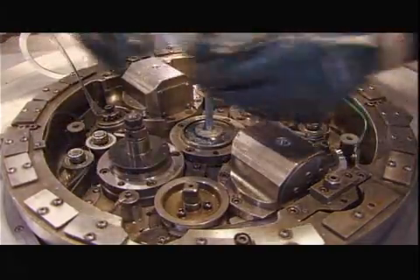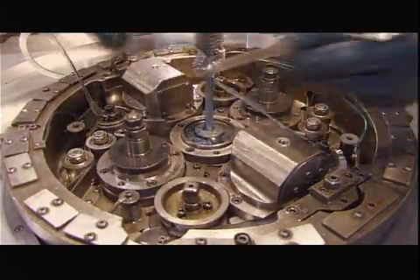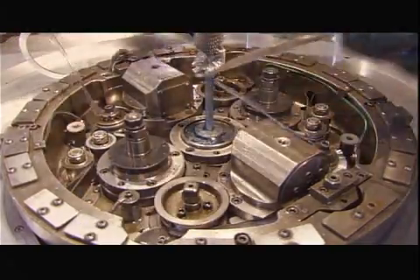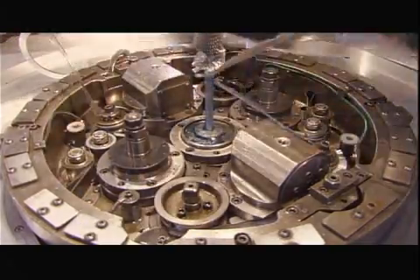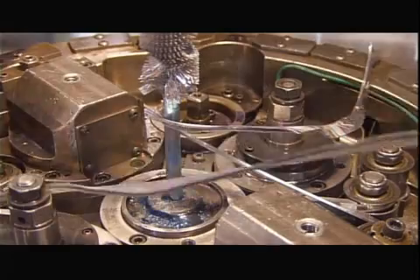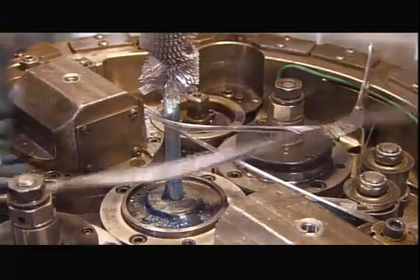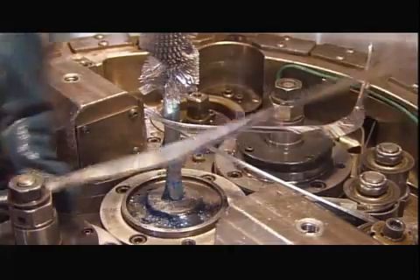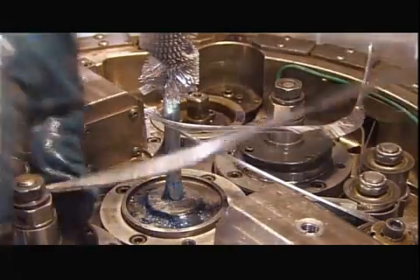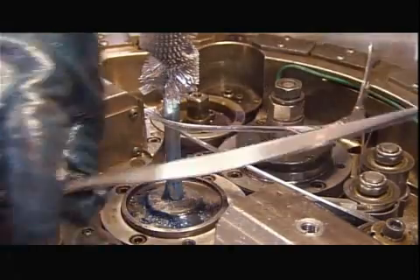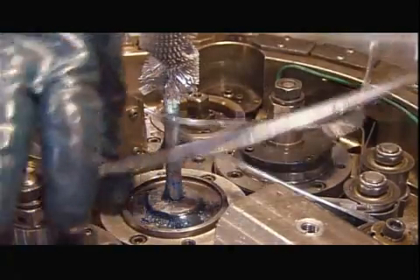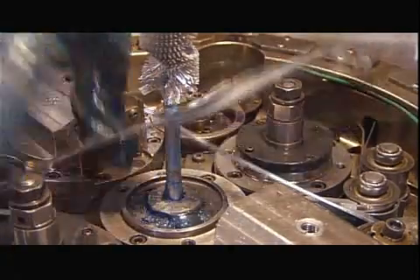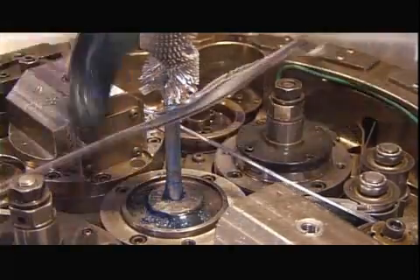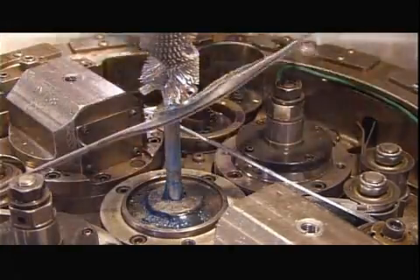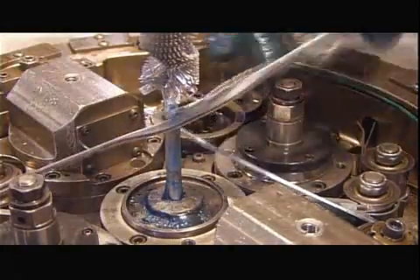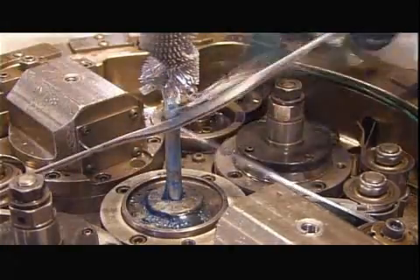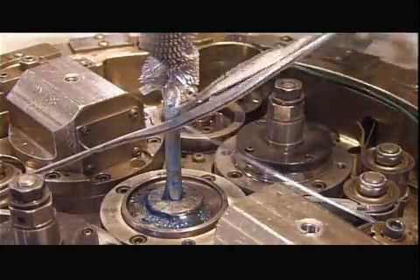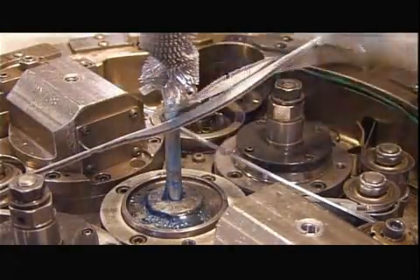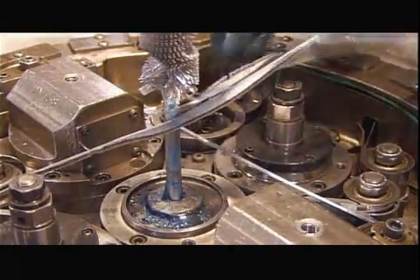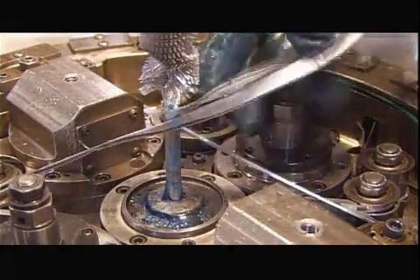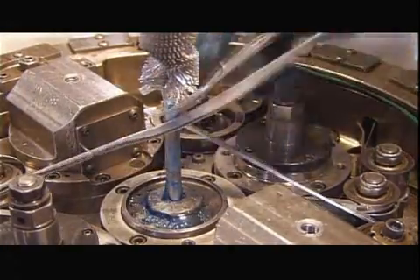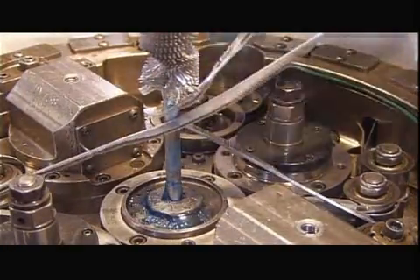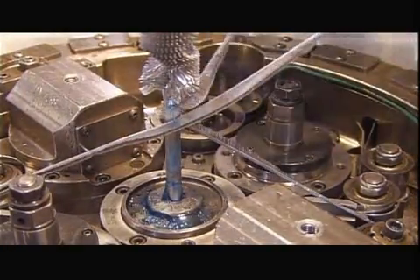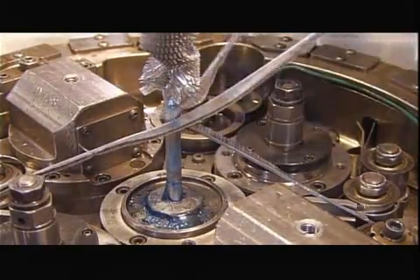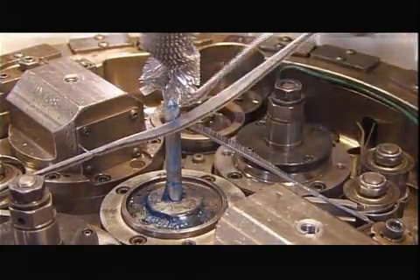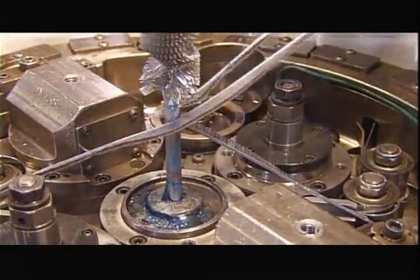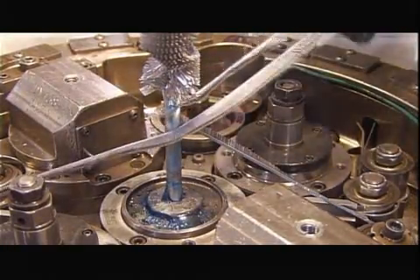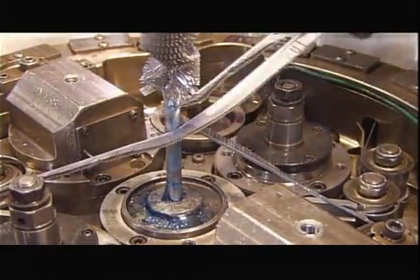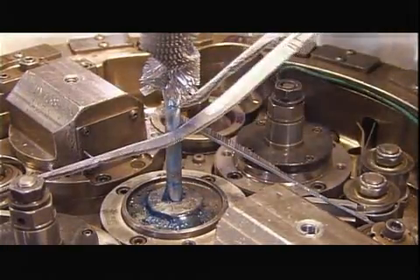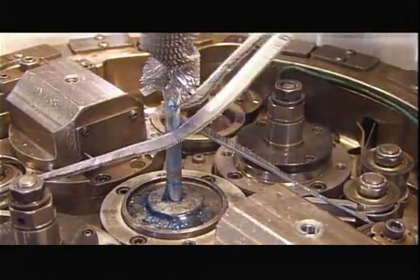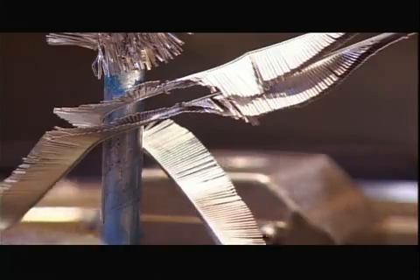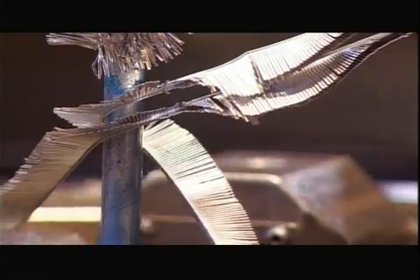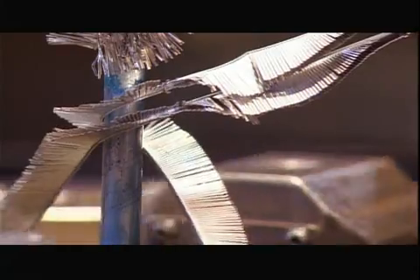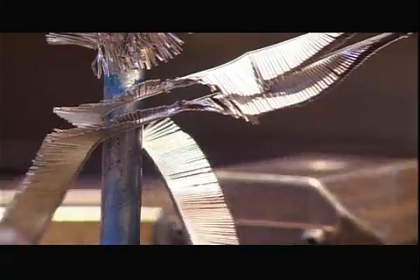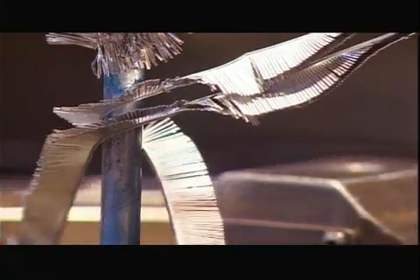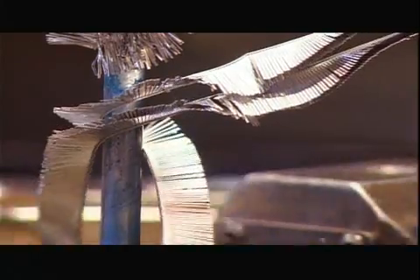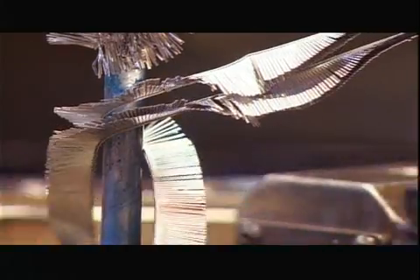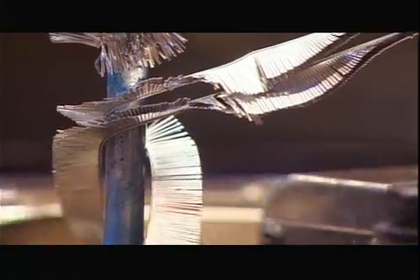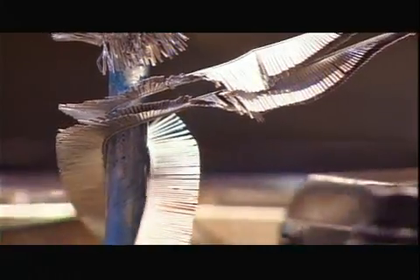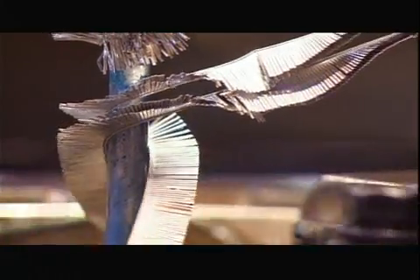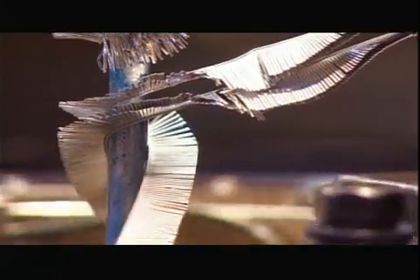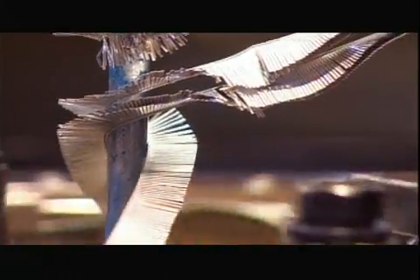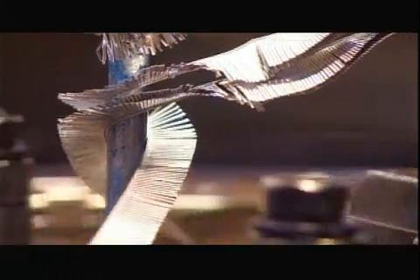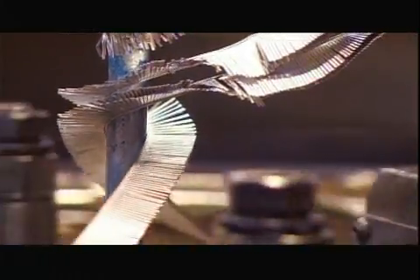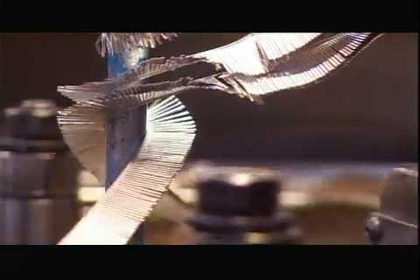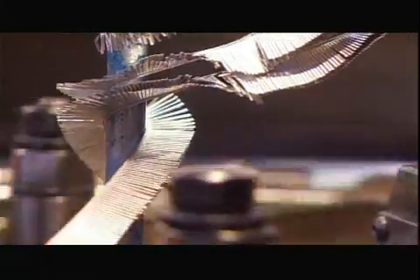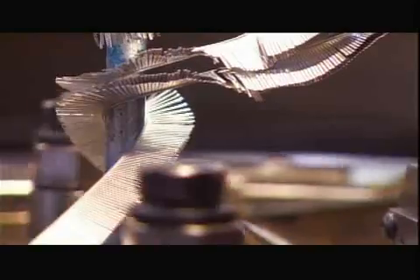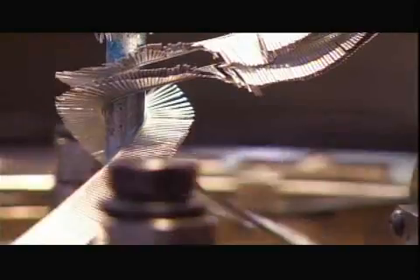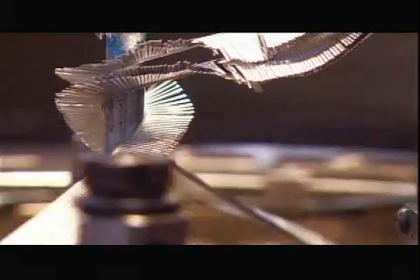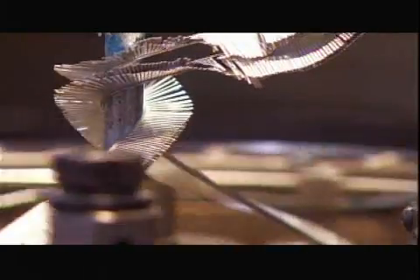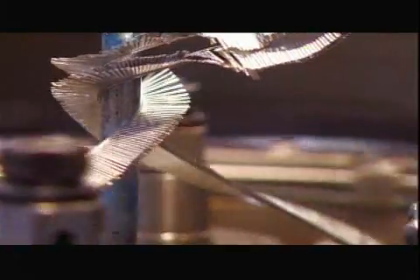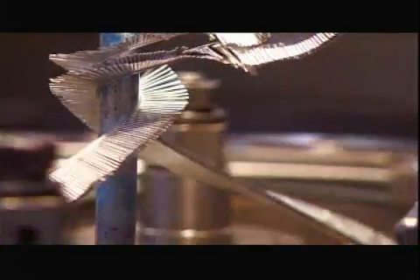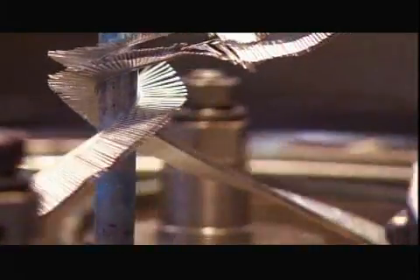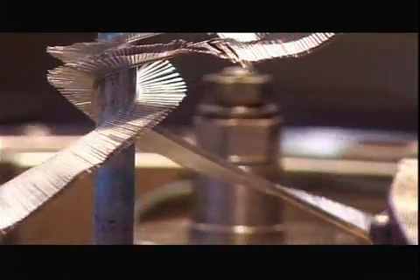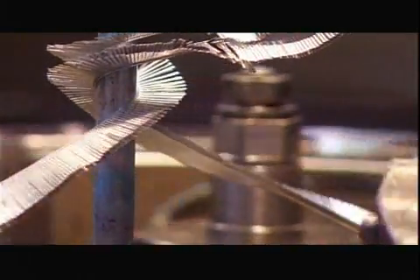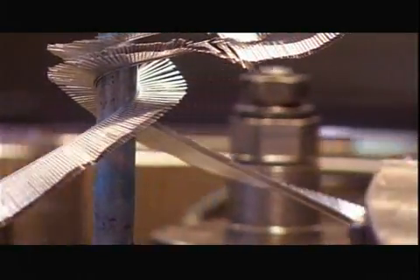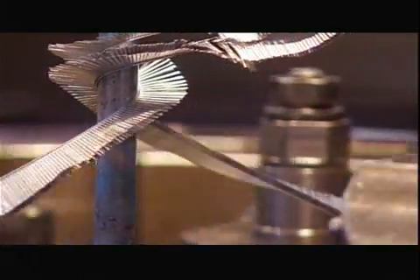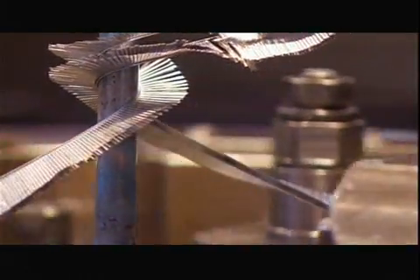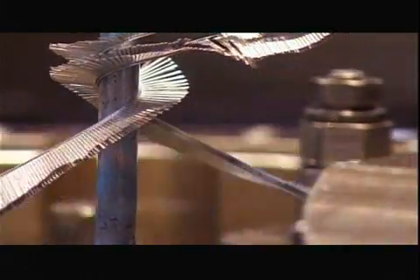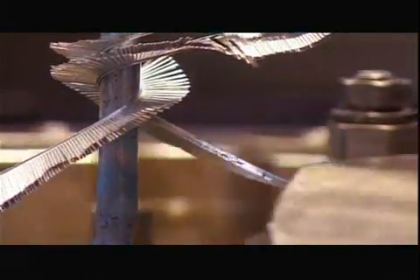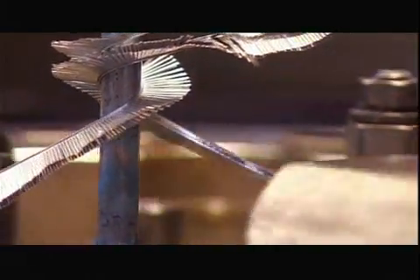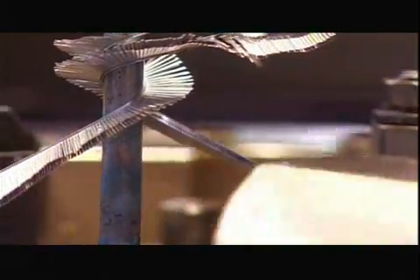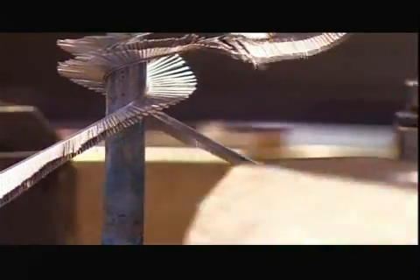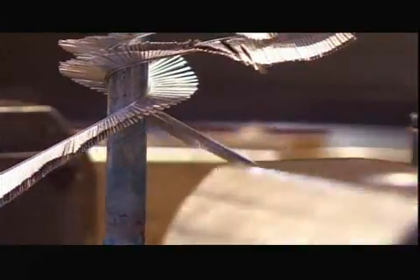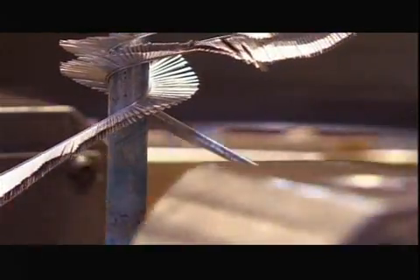Then it folds and wraps thousands upon thousands of fins around the spine, making a material they call spine-fin tubing.